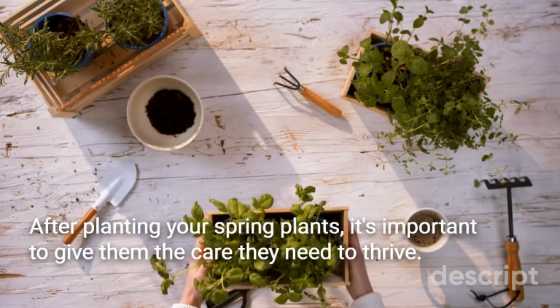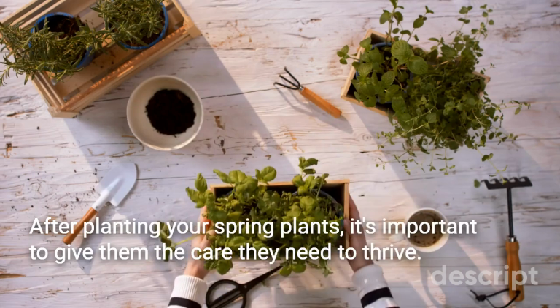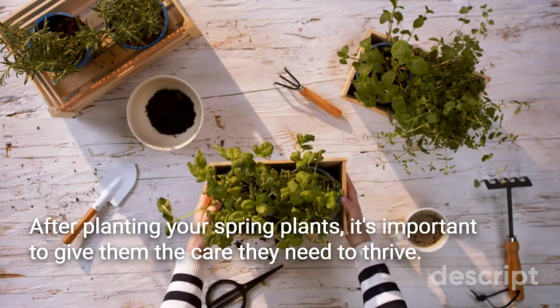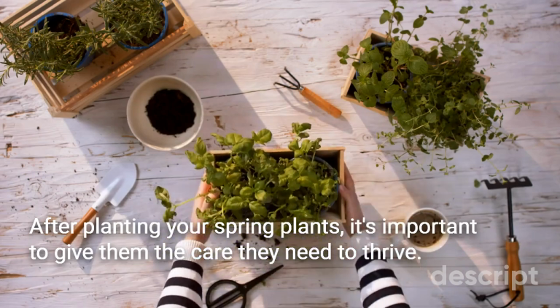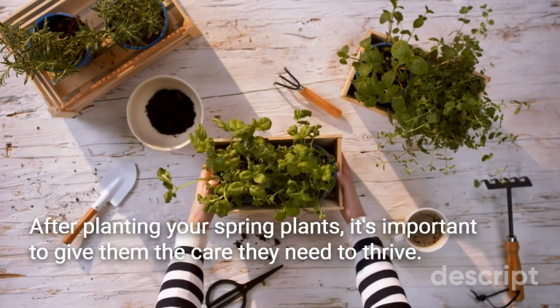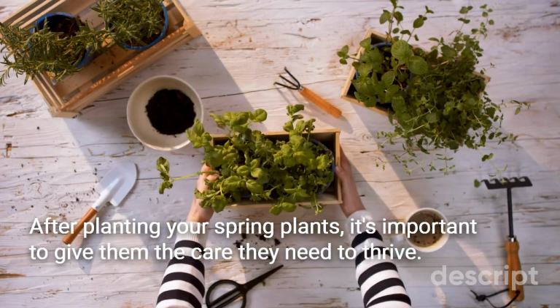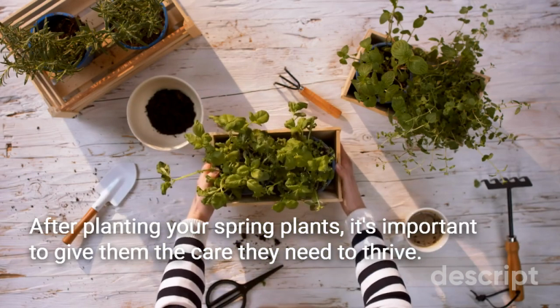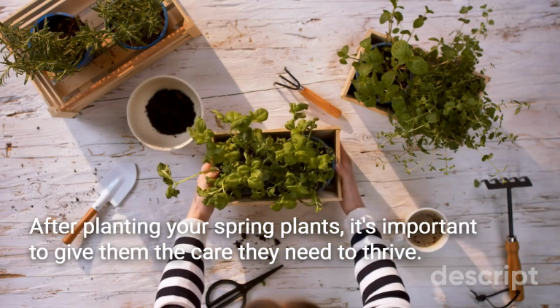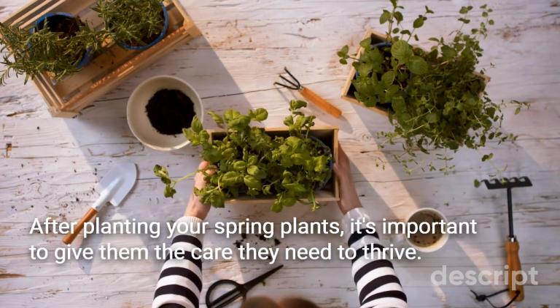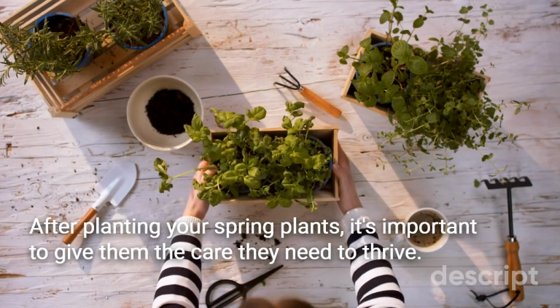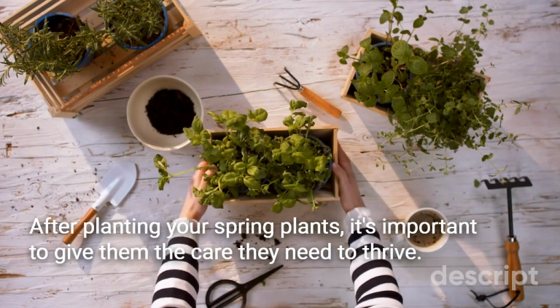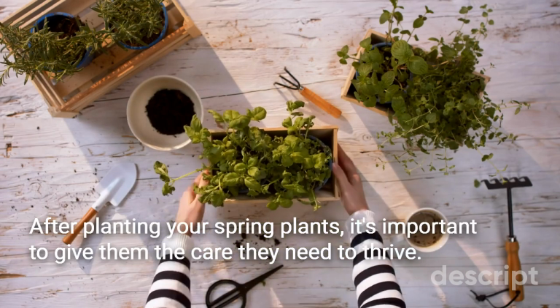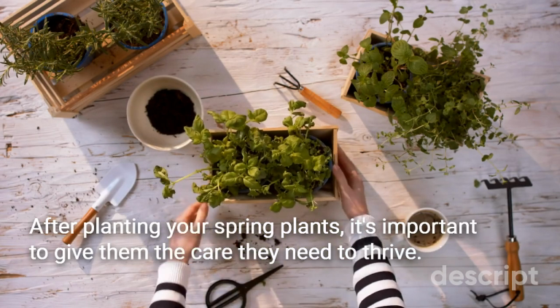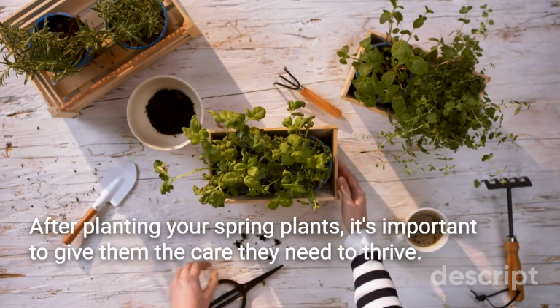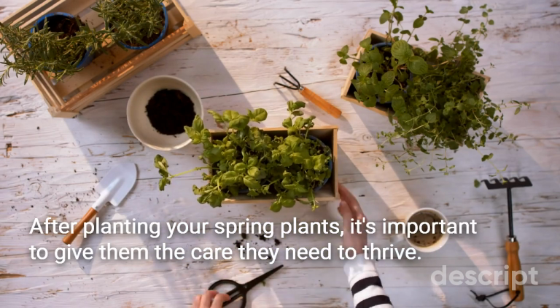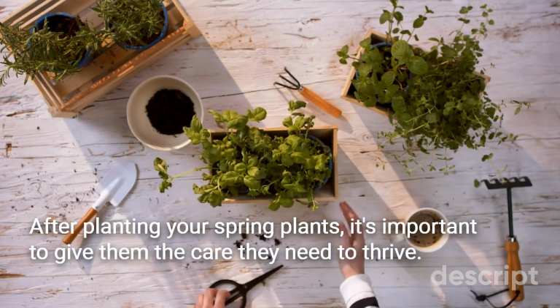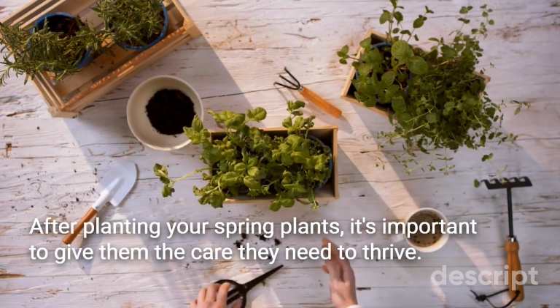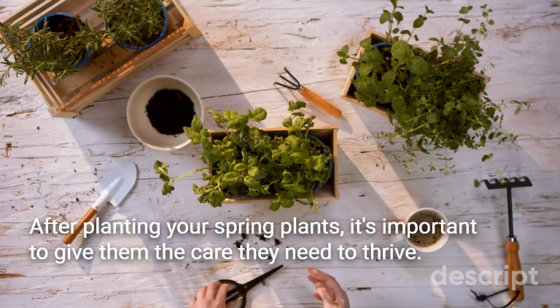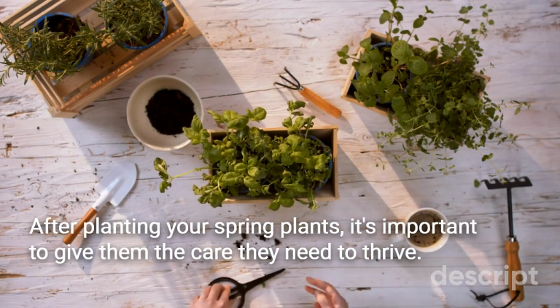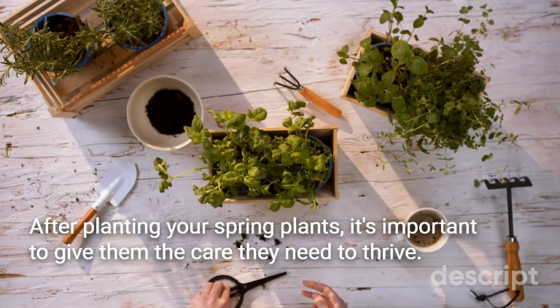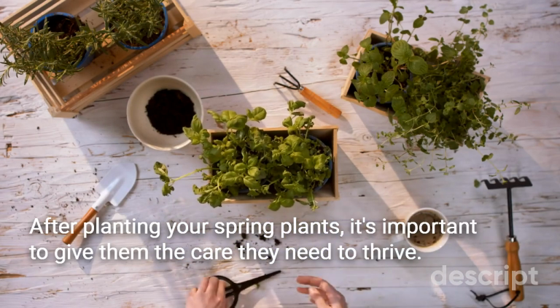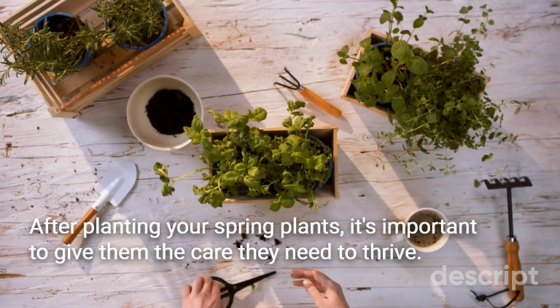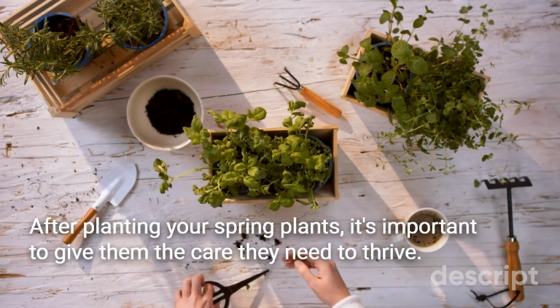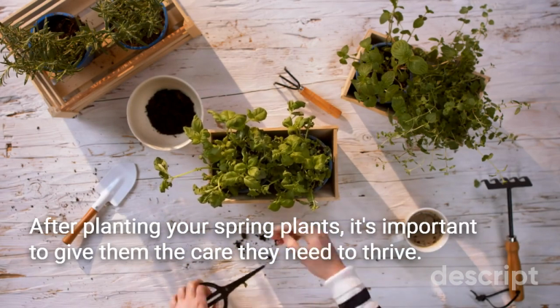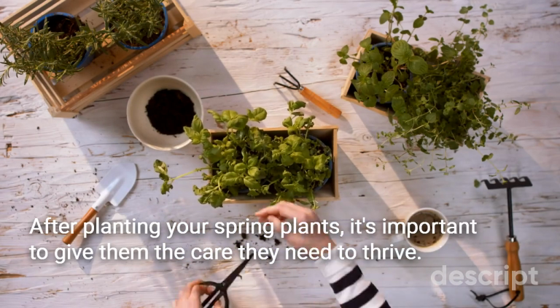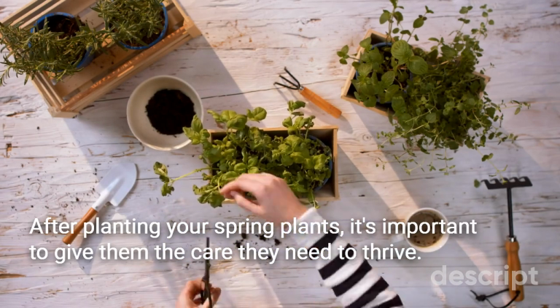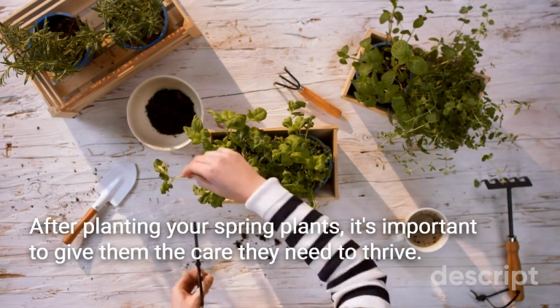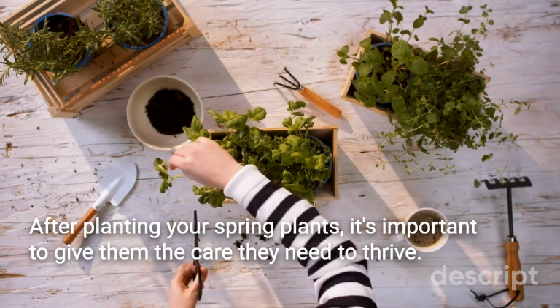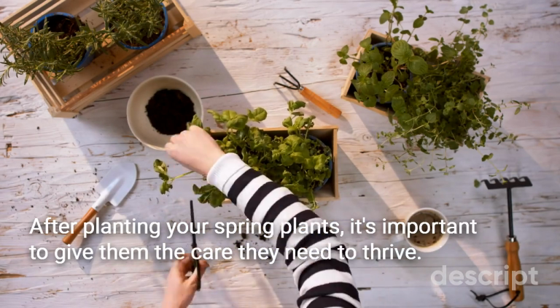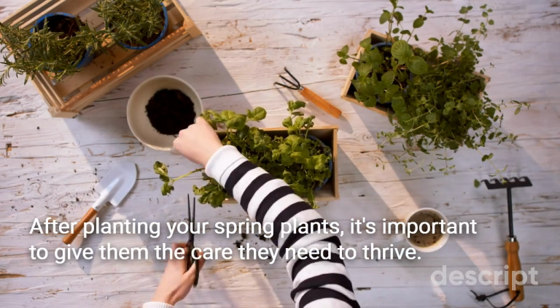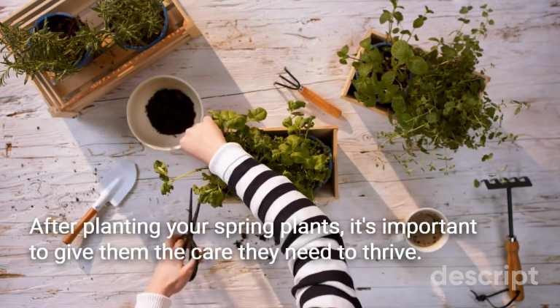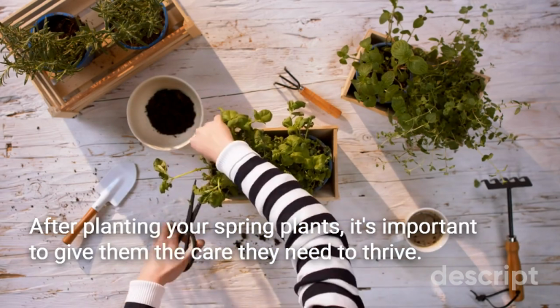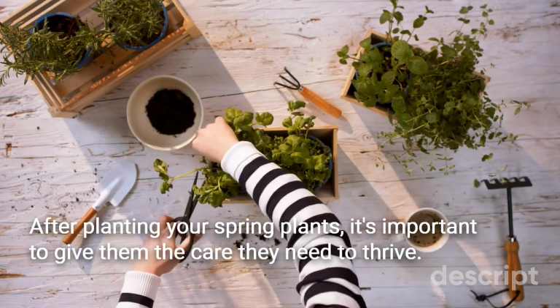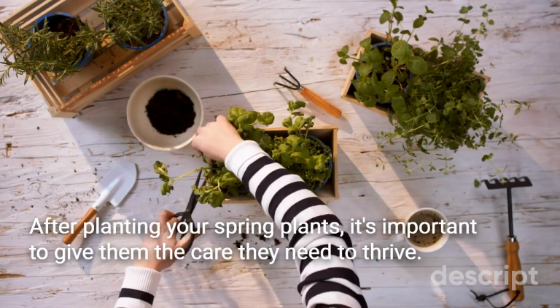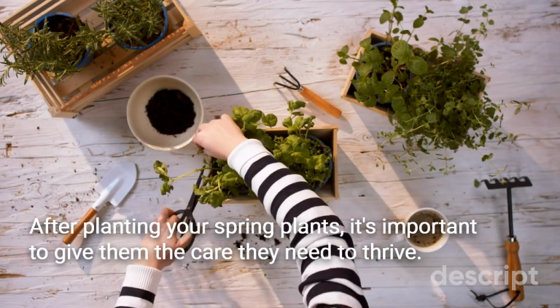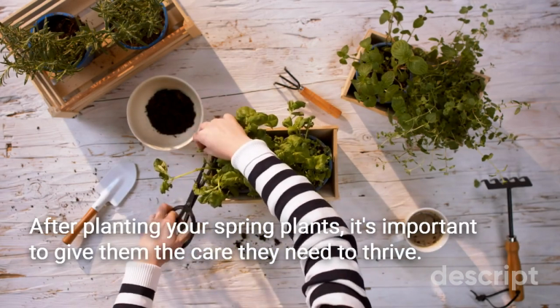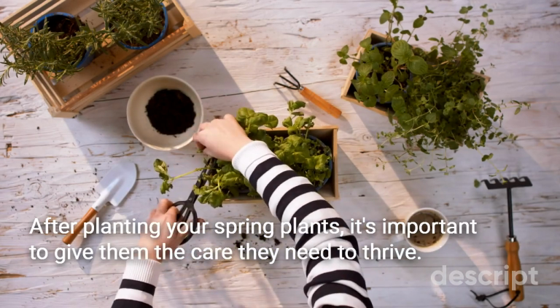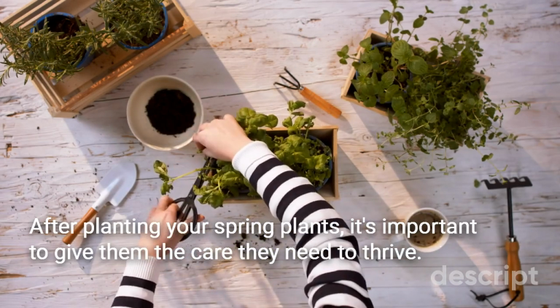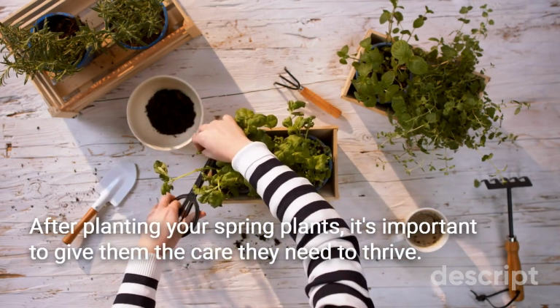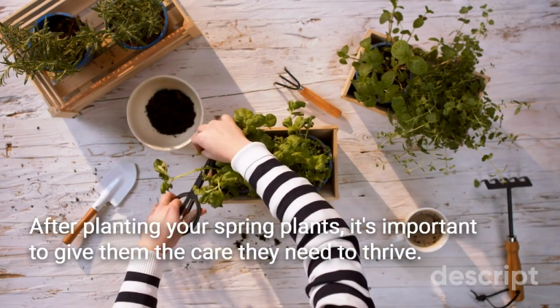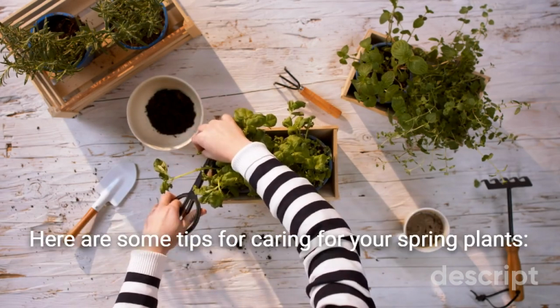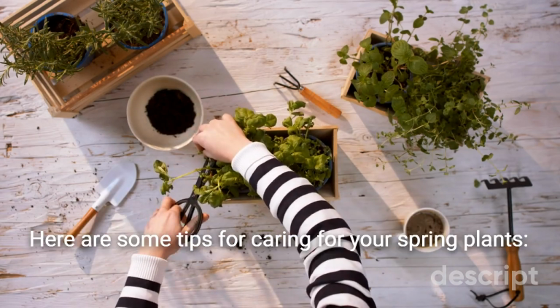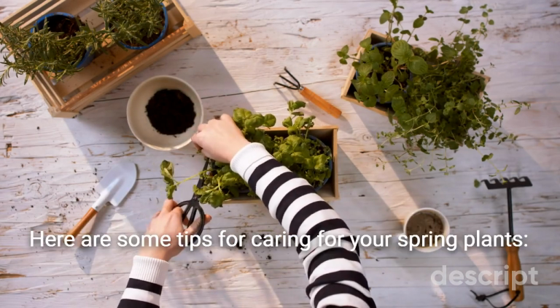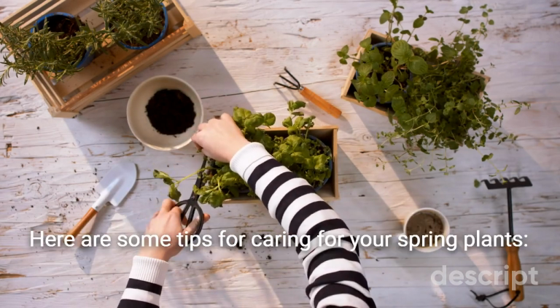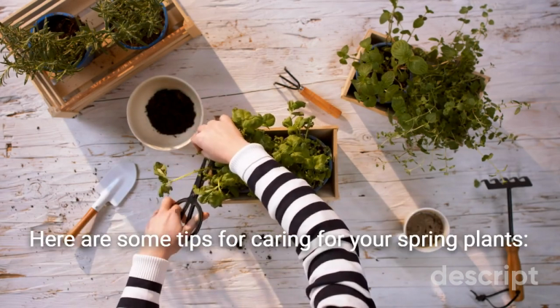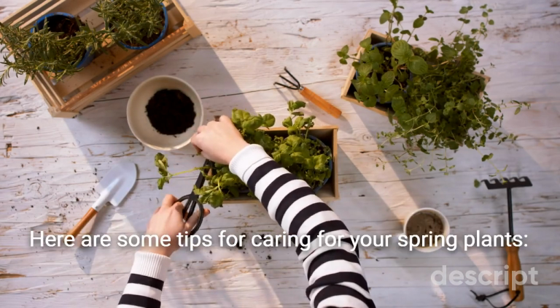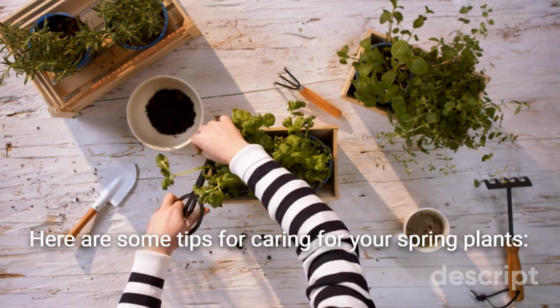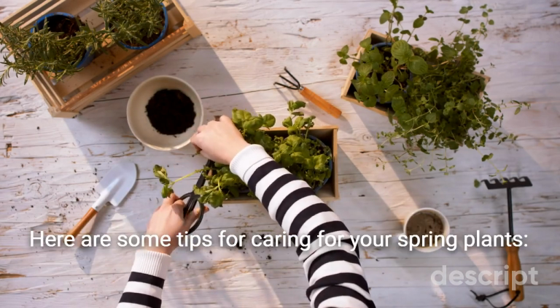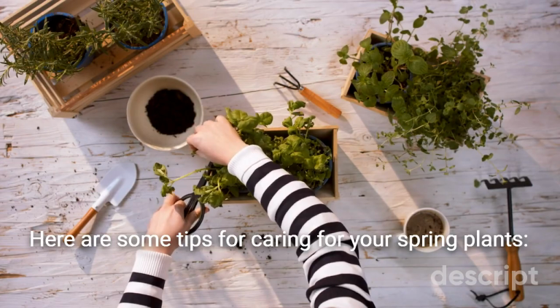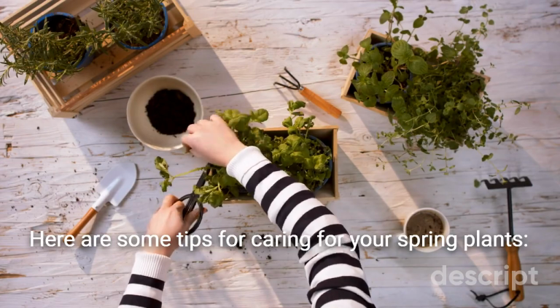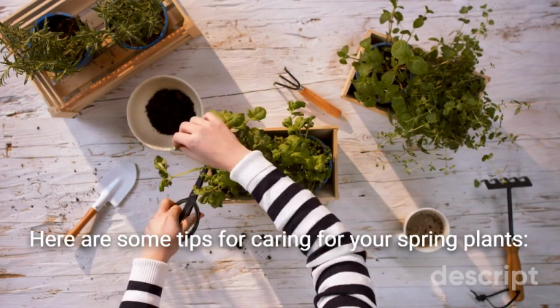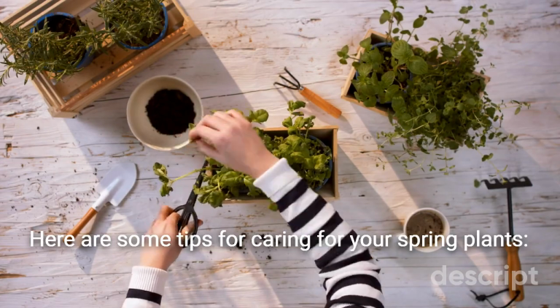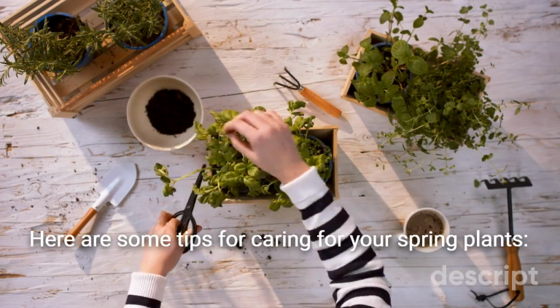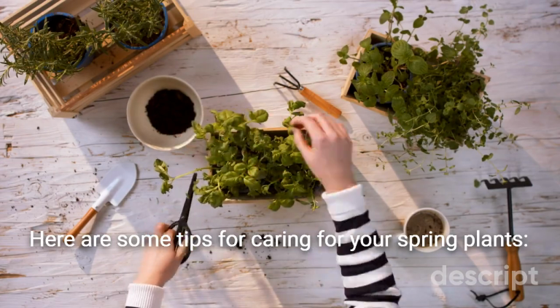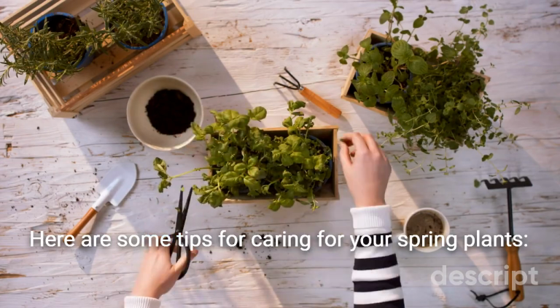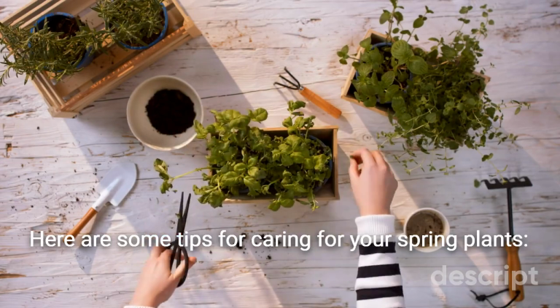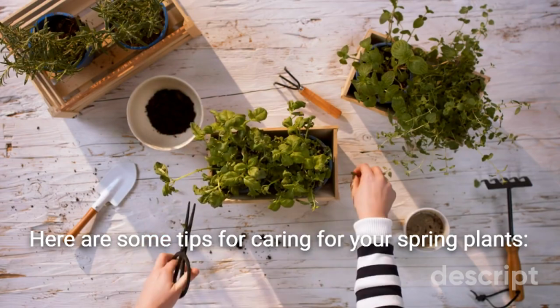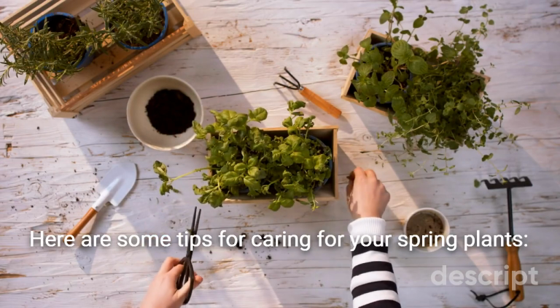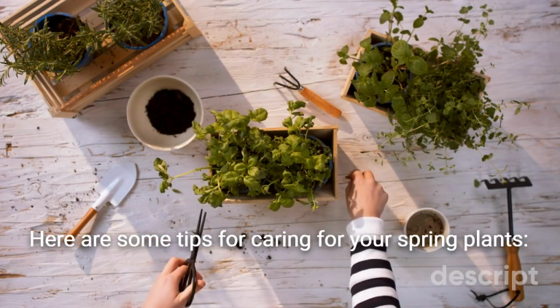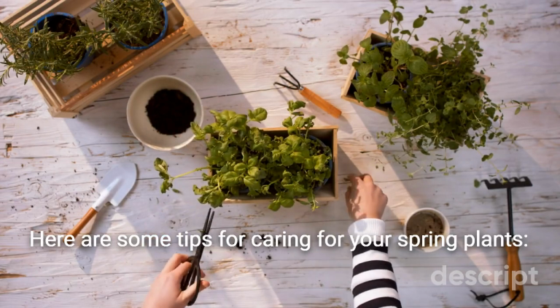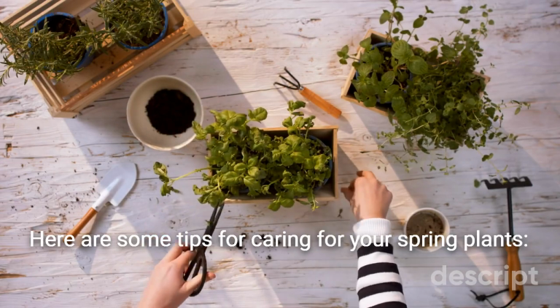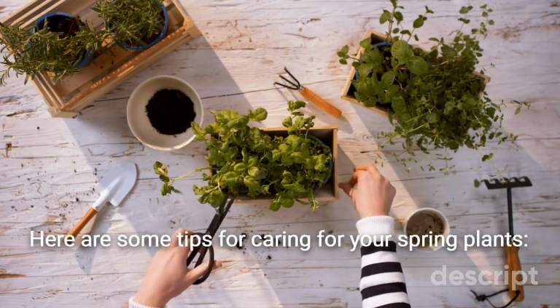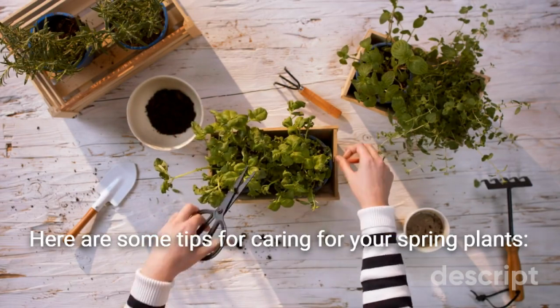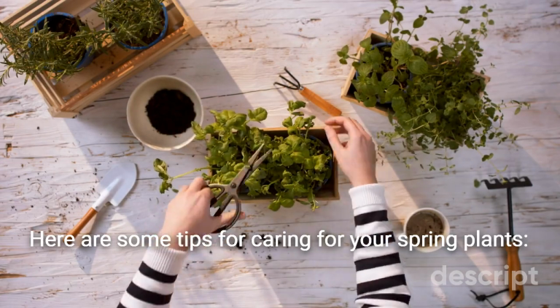After planting your spring plants, it's important to give them the care they need to thrive. Here are some tips for caring for your spring plants.